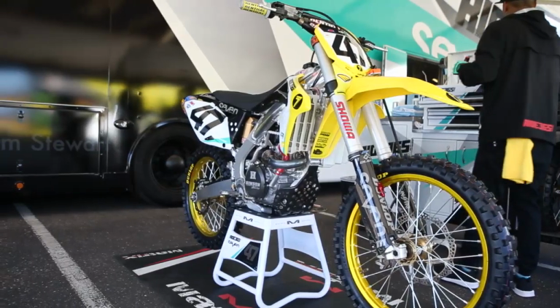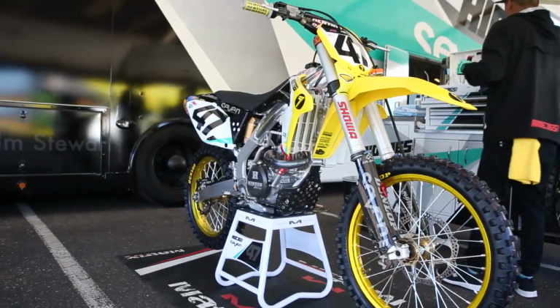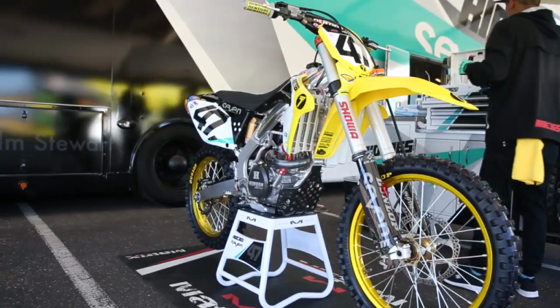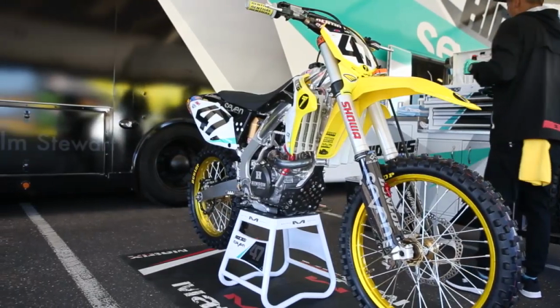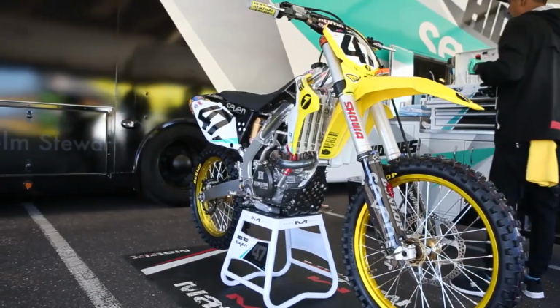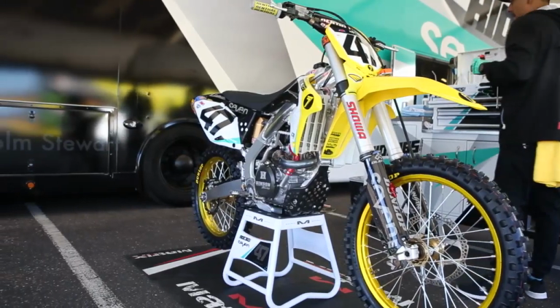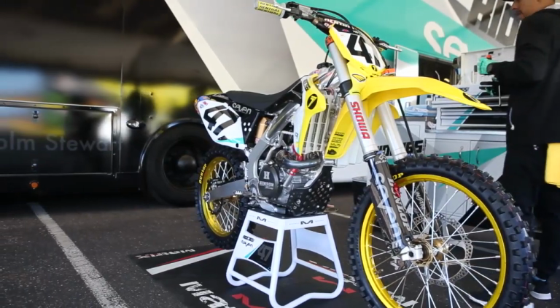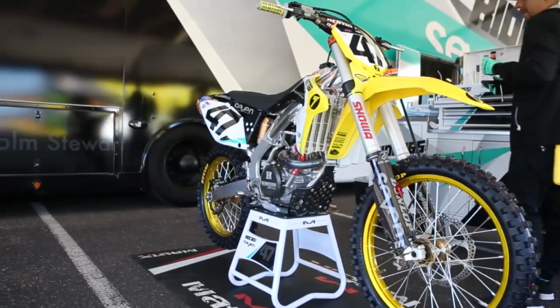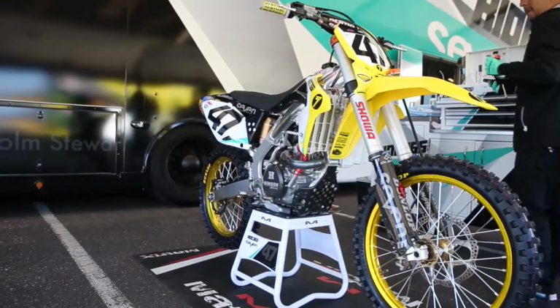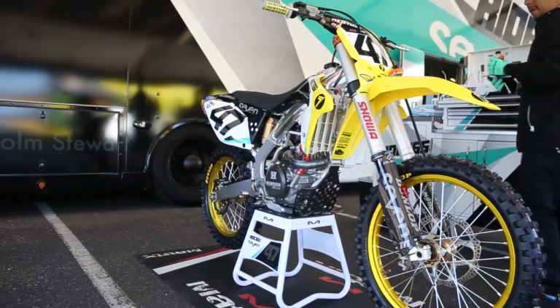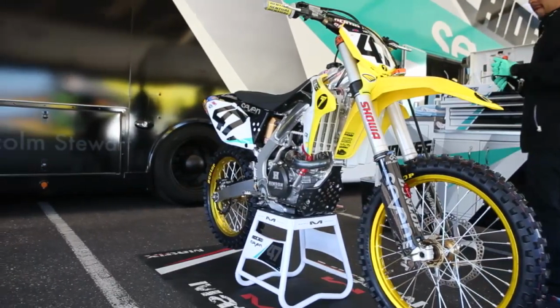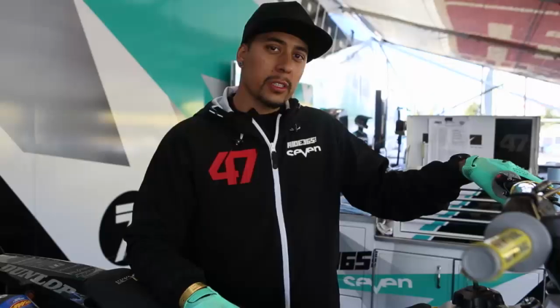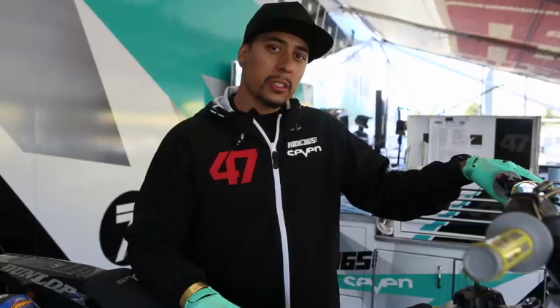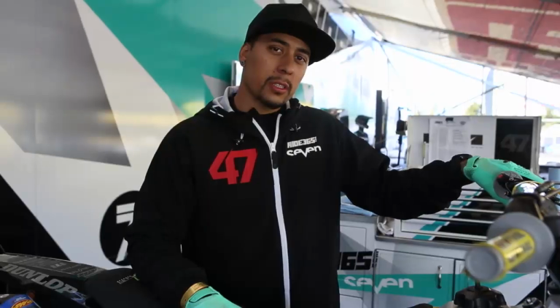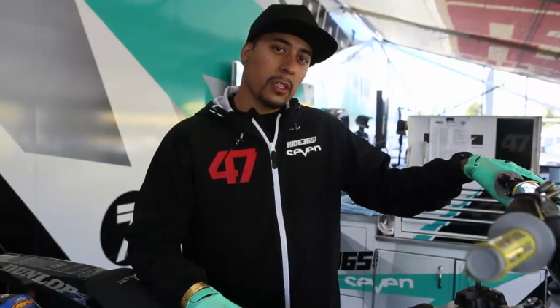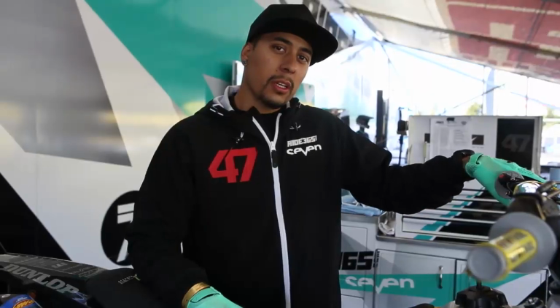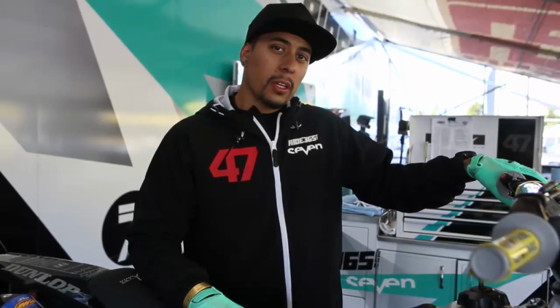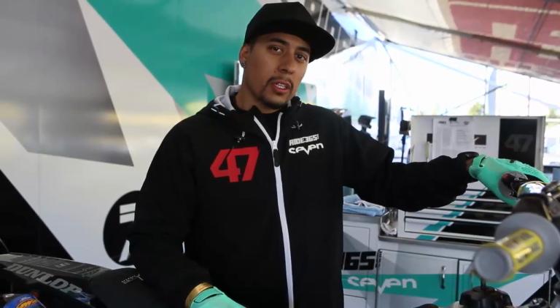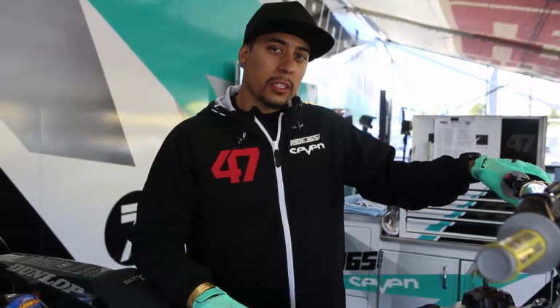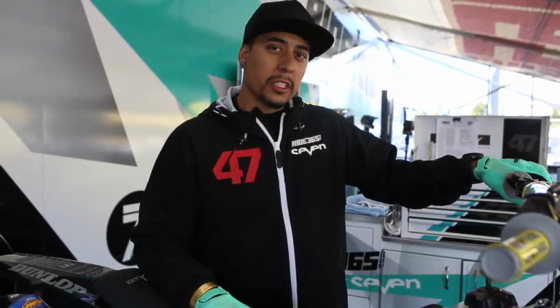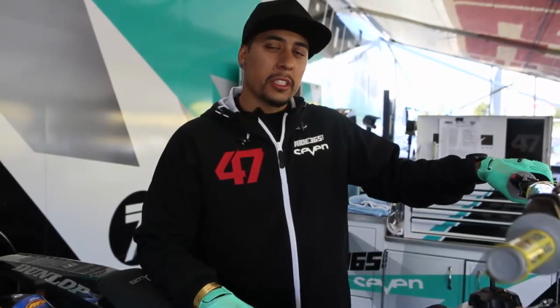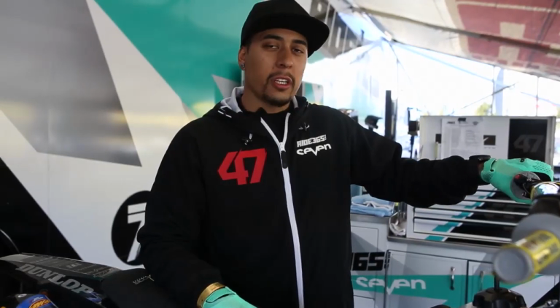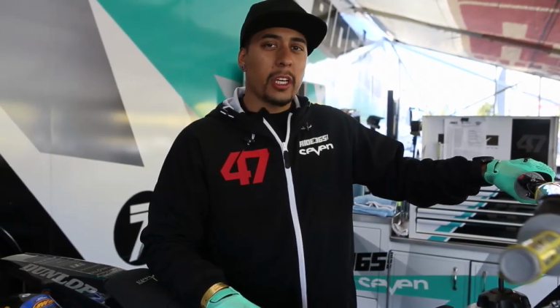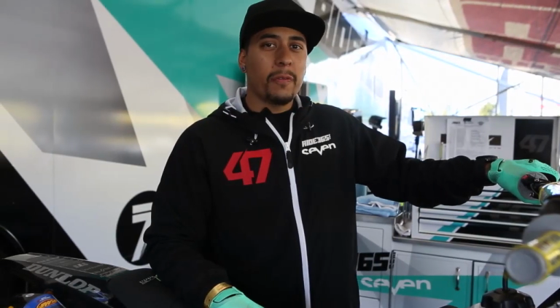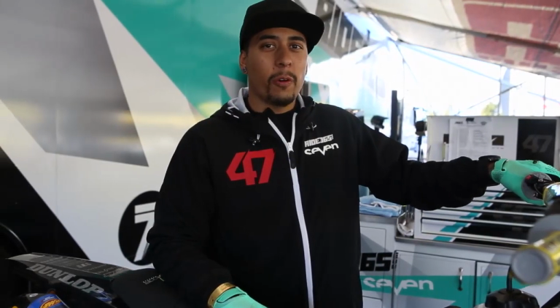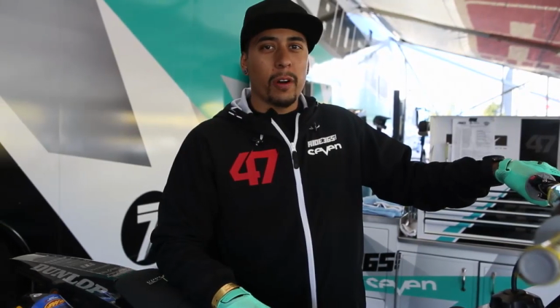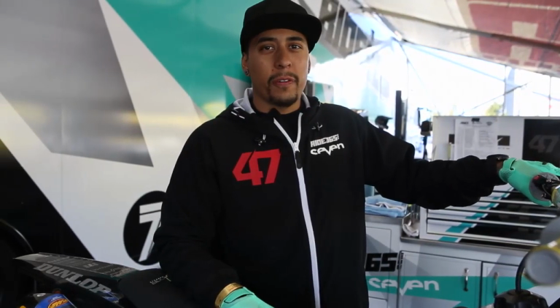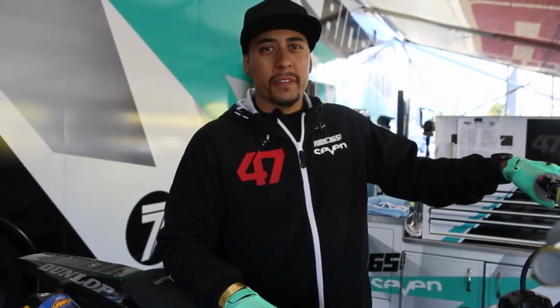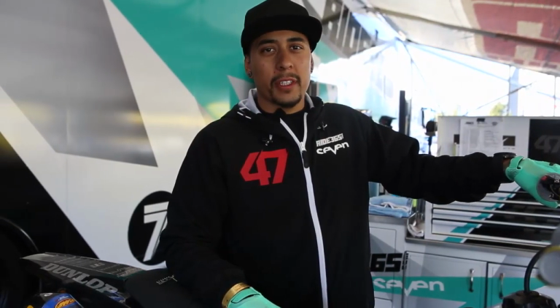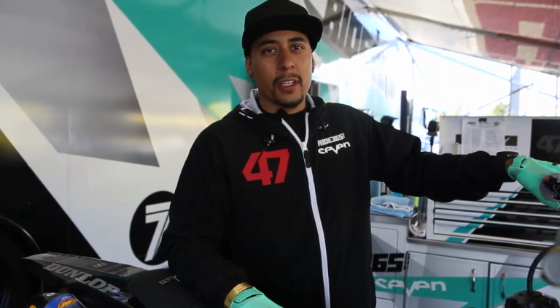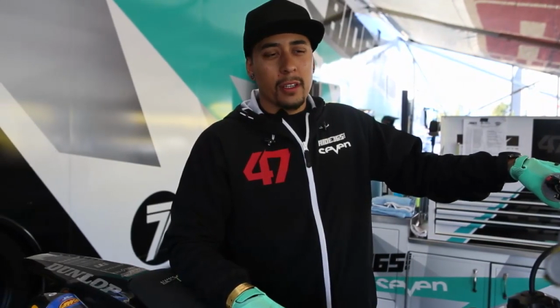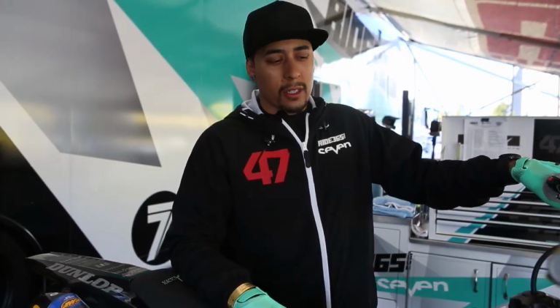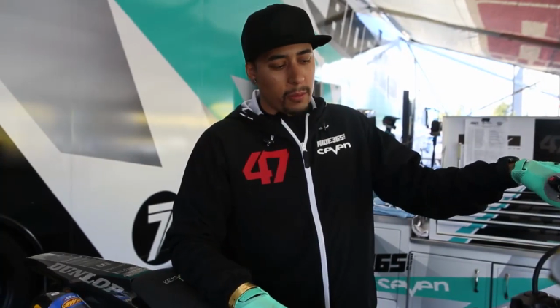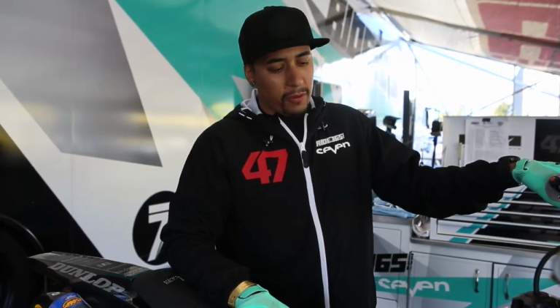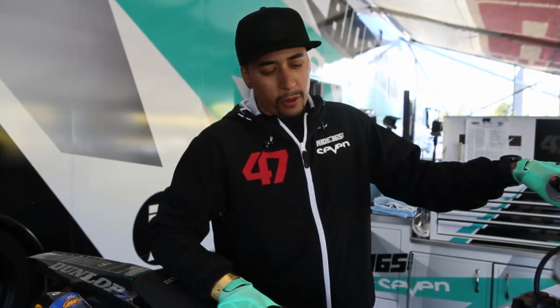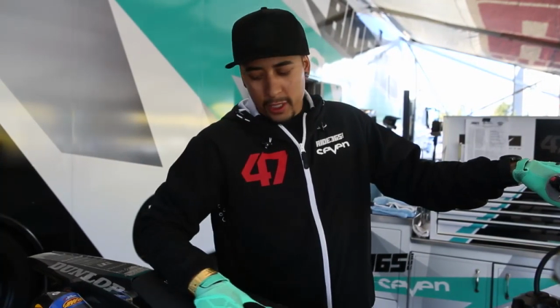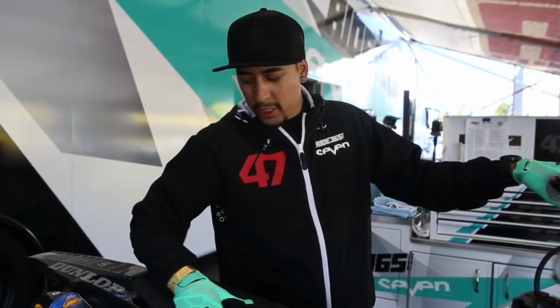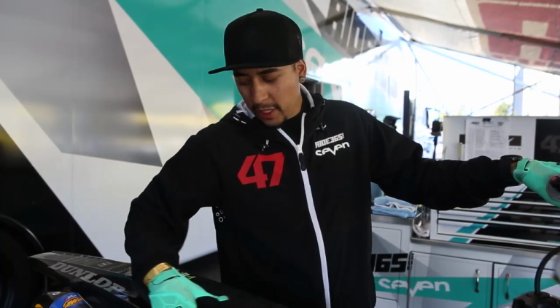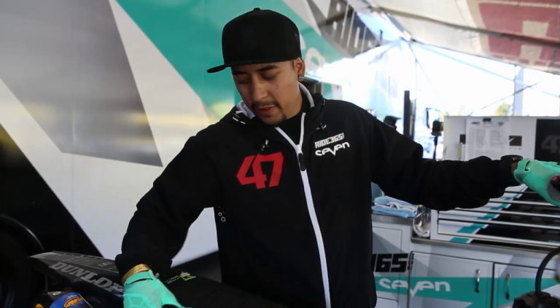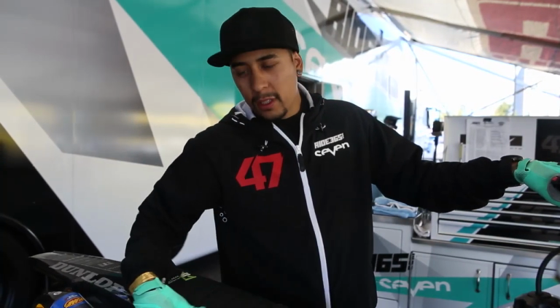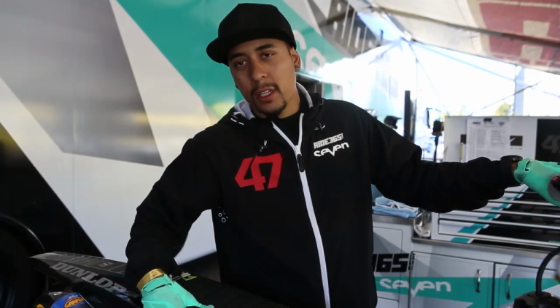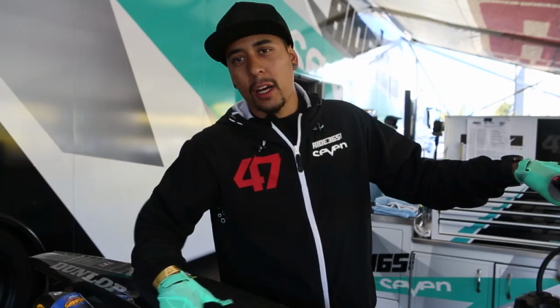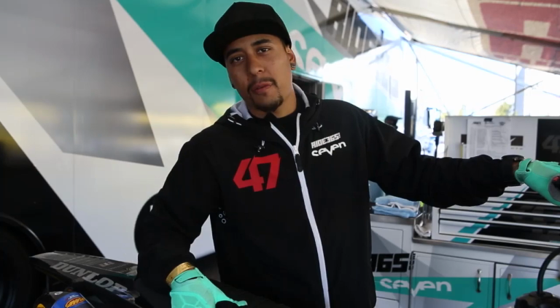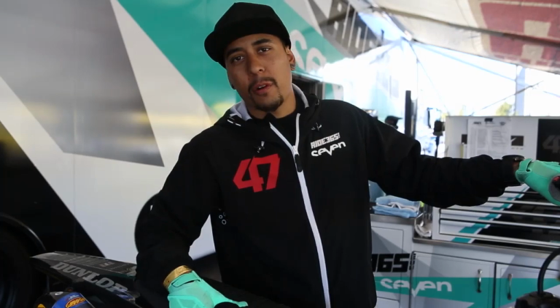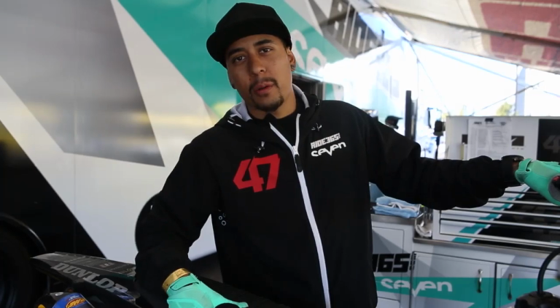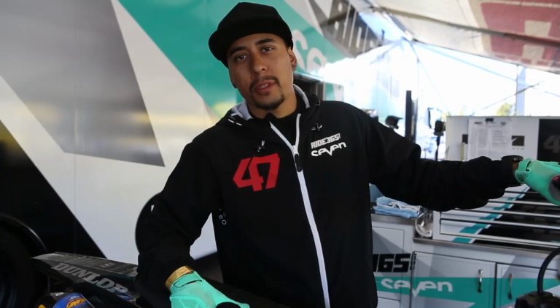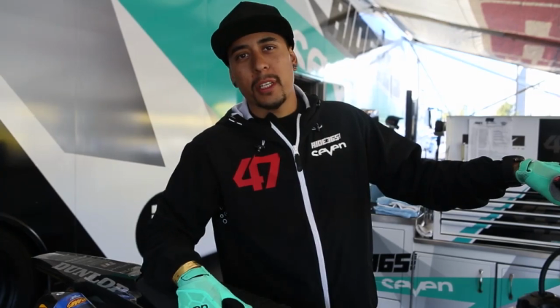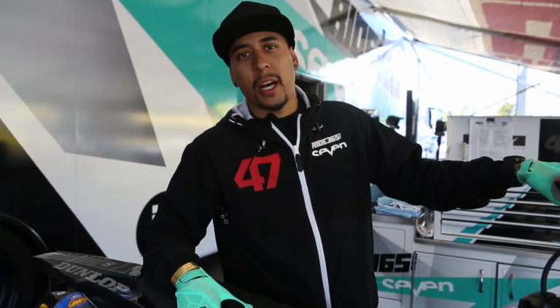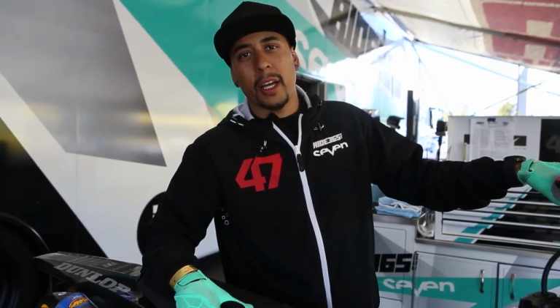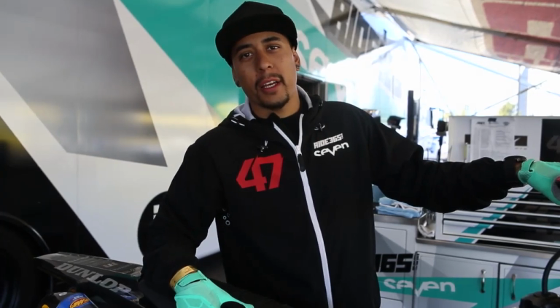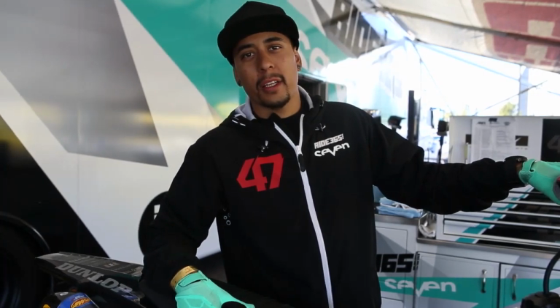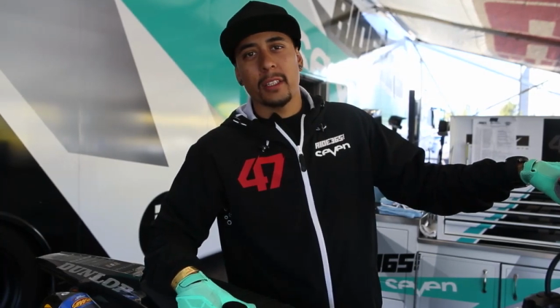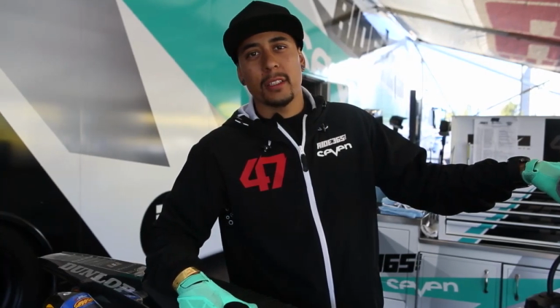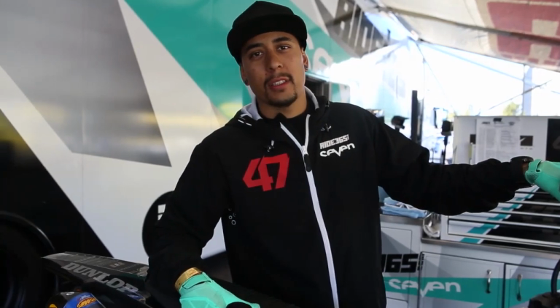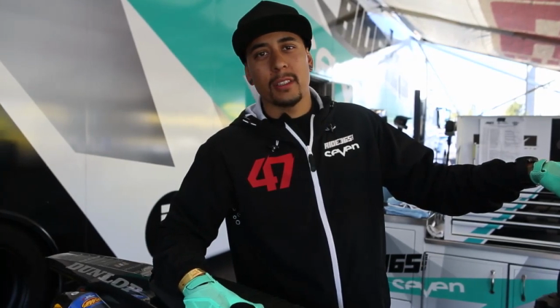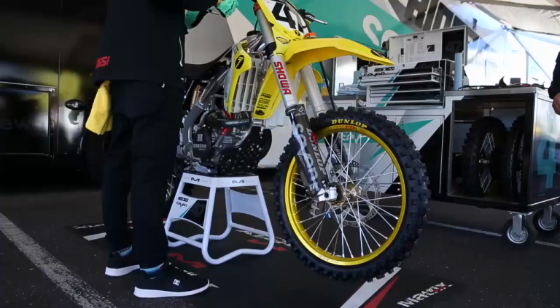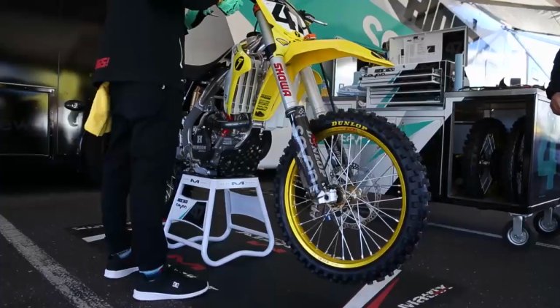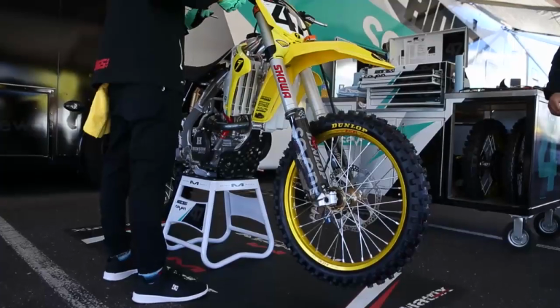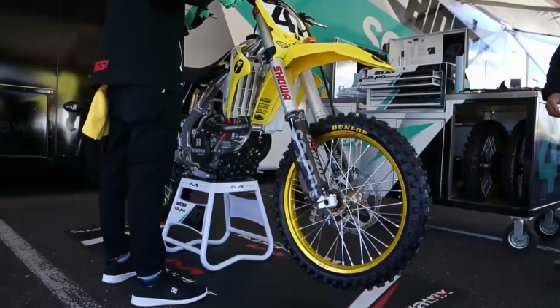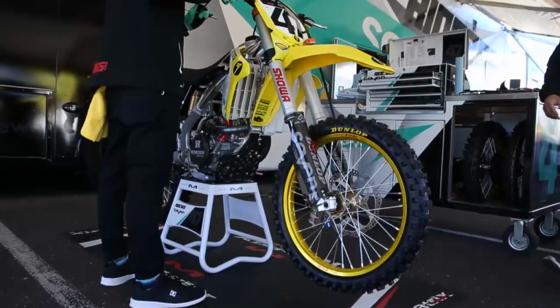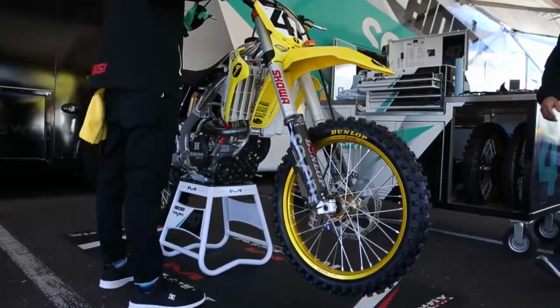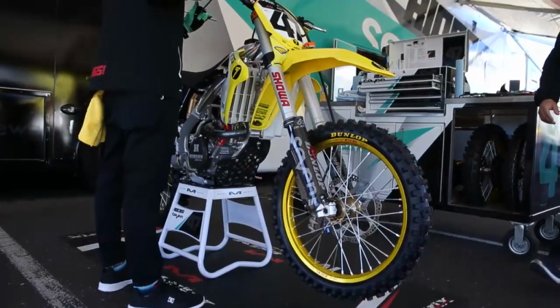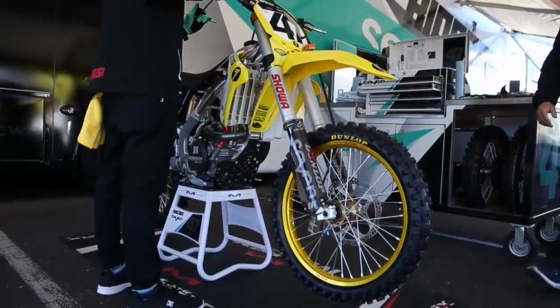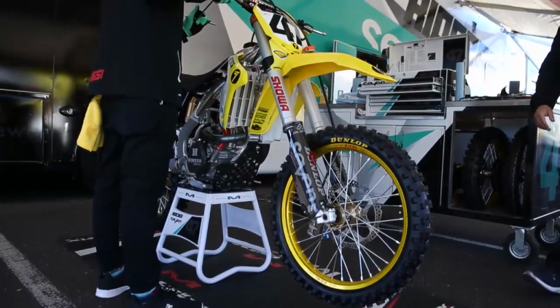That's Malcolm Stewart's Suzuki 450, number 47. Look out for him tonight.